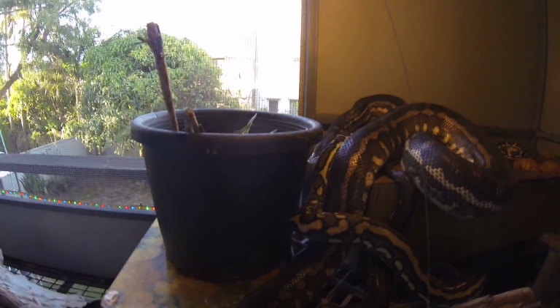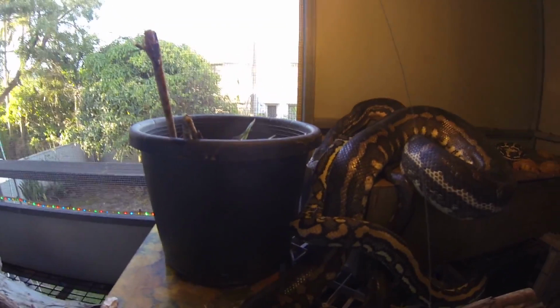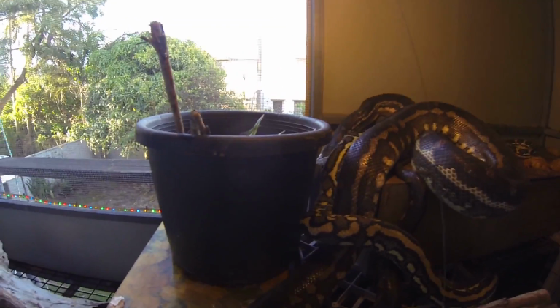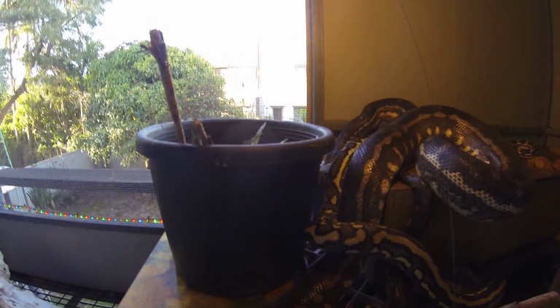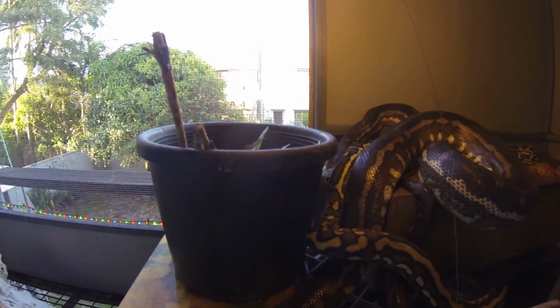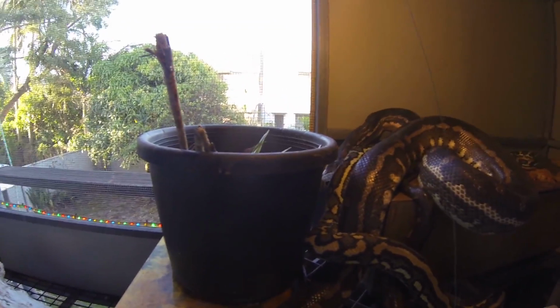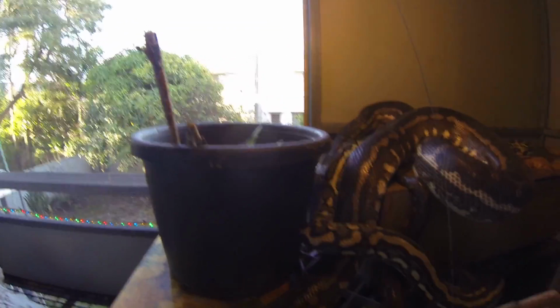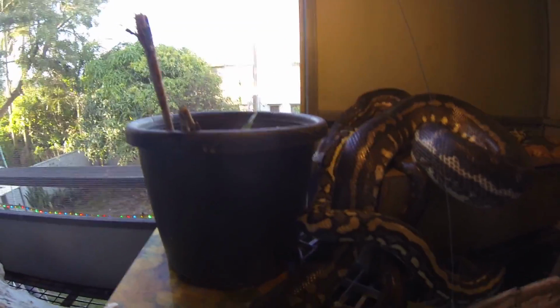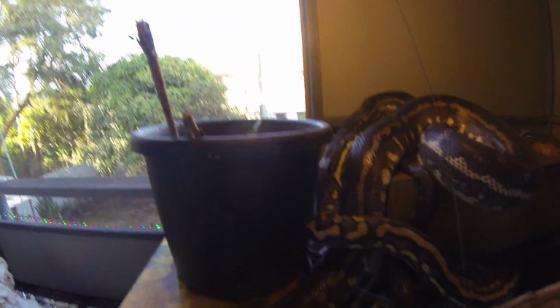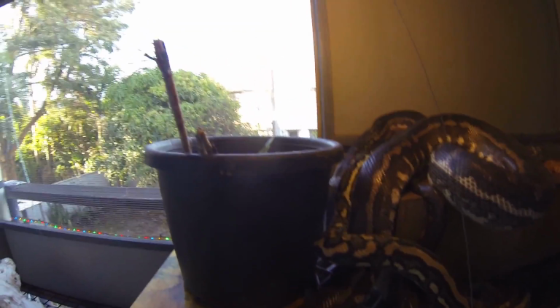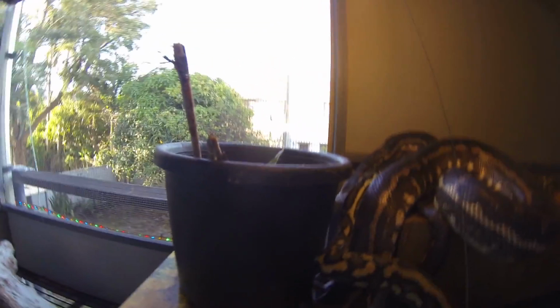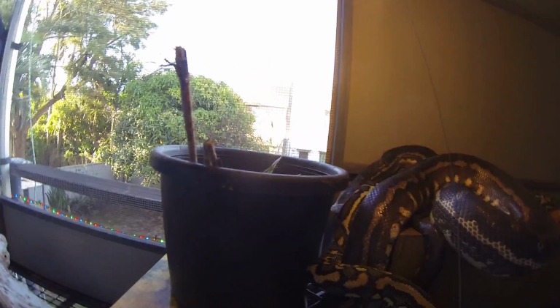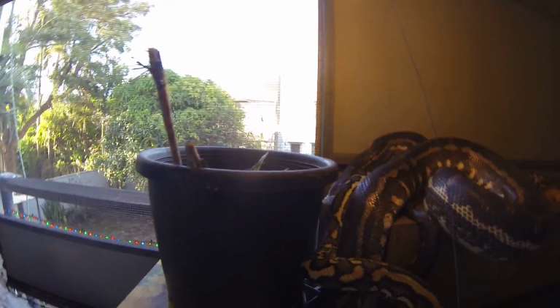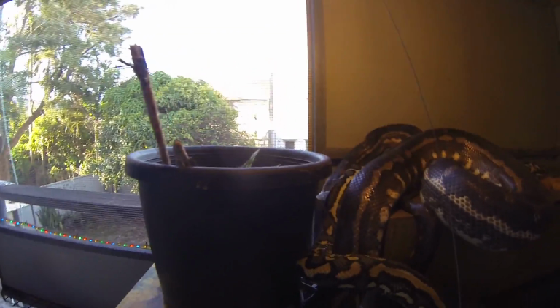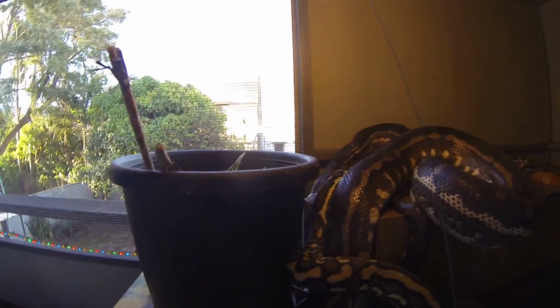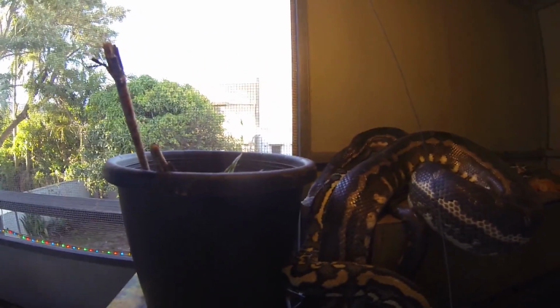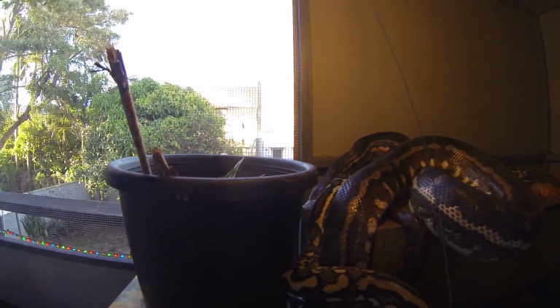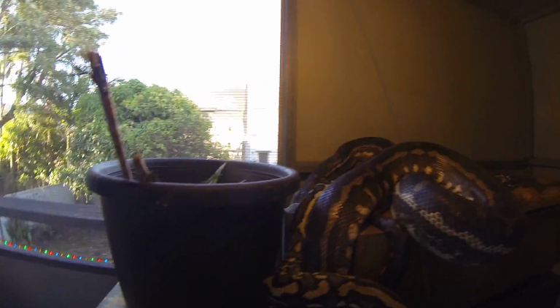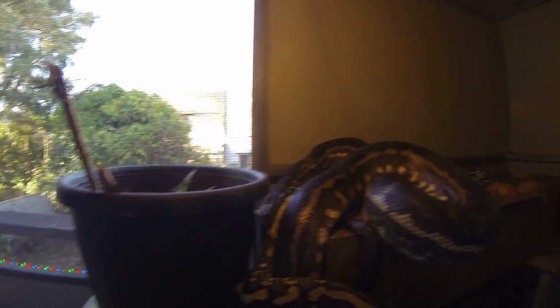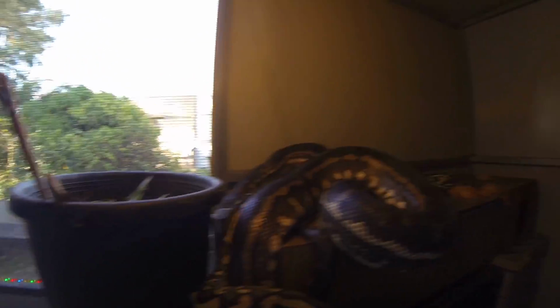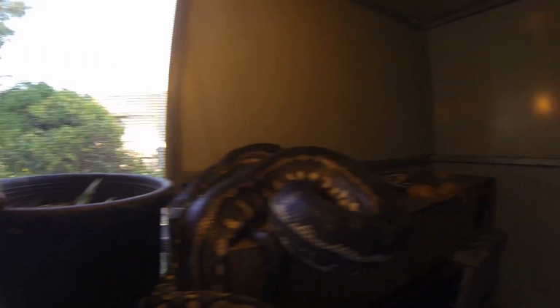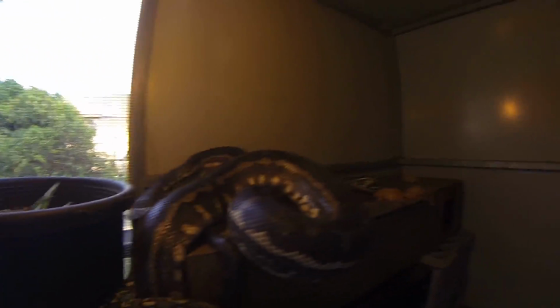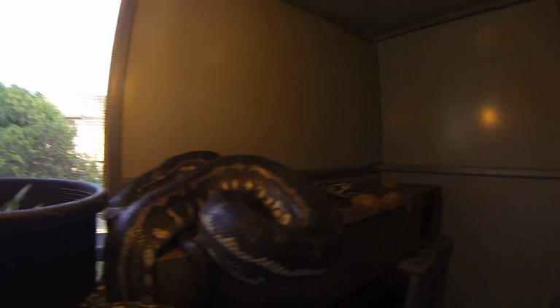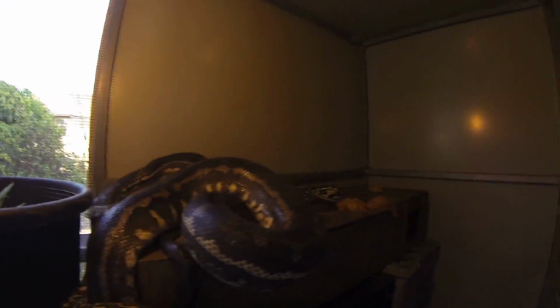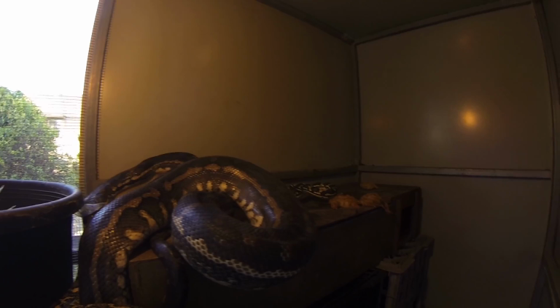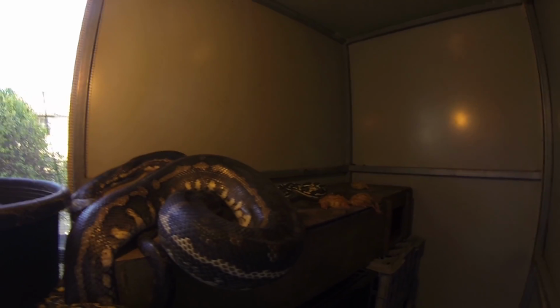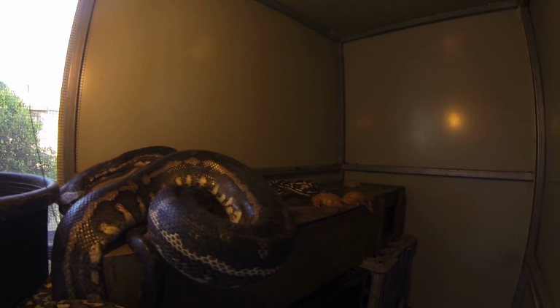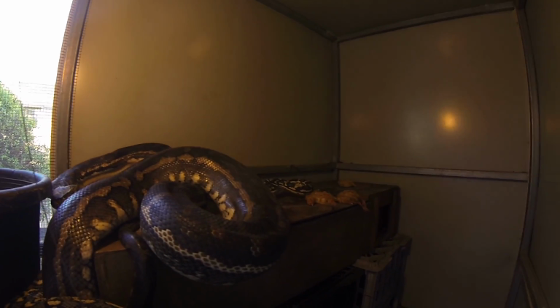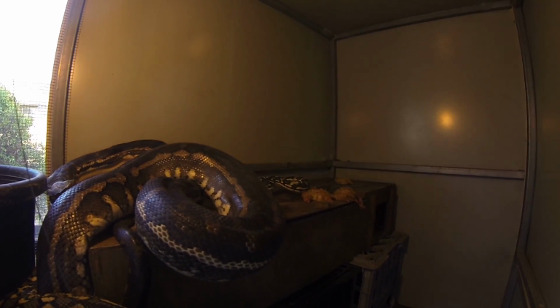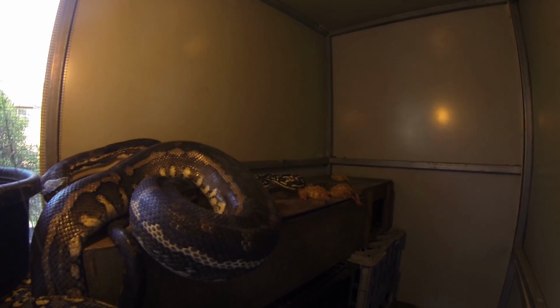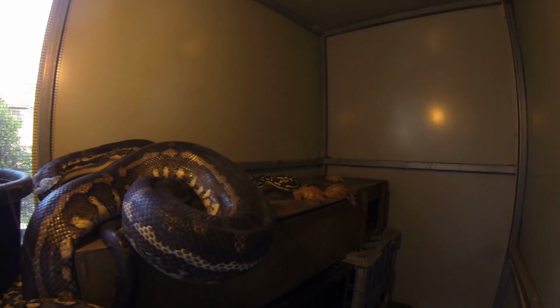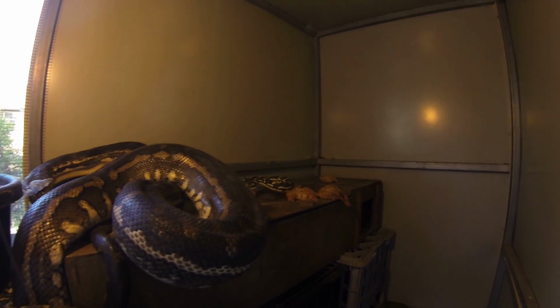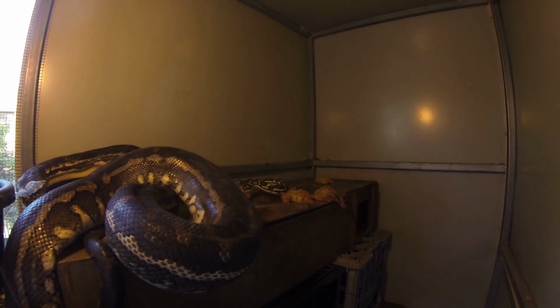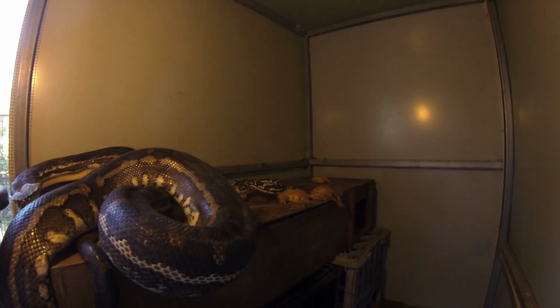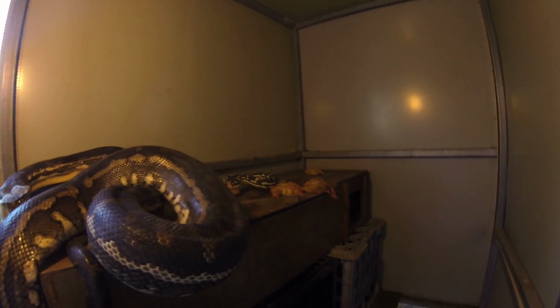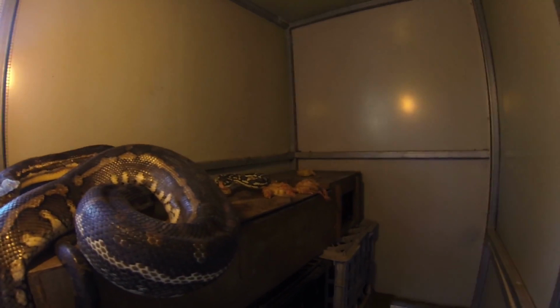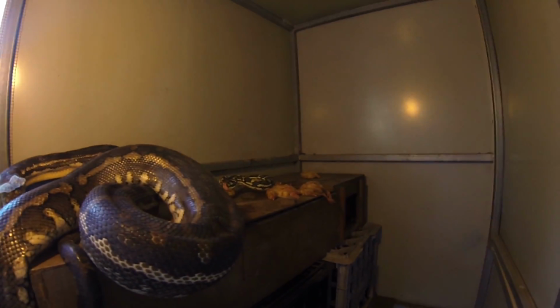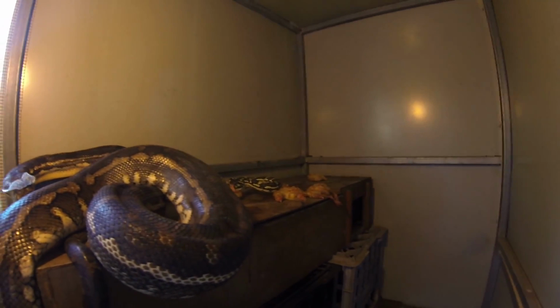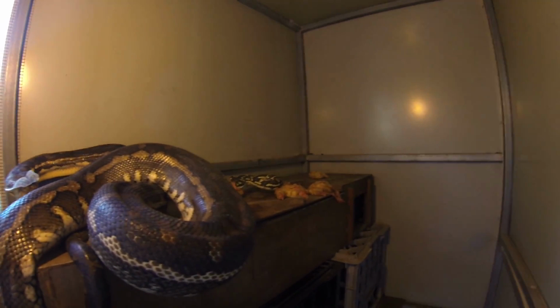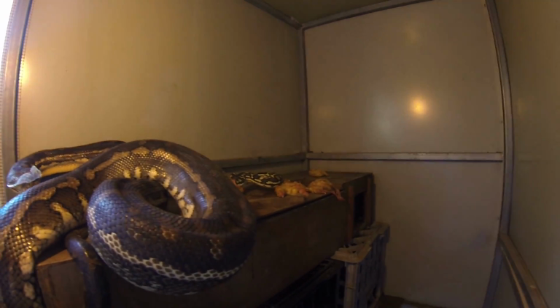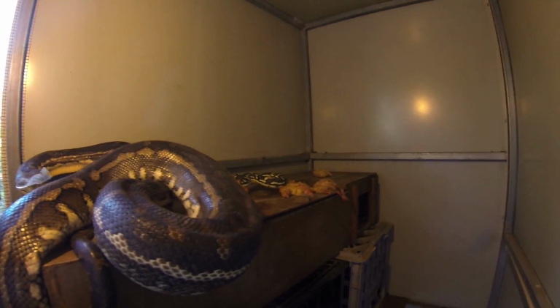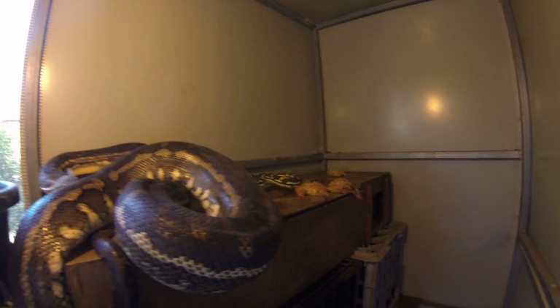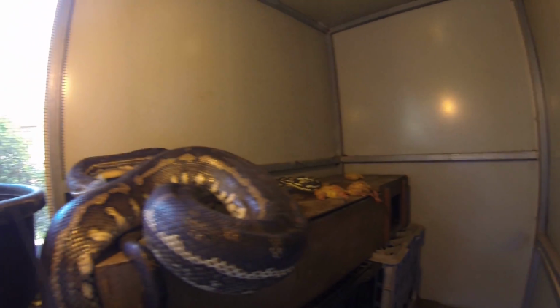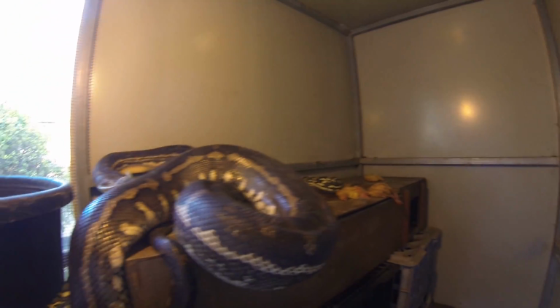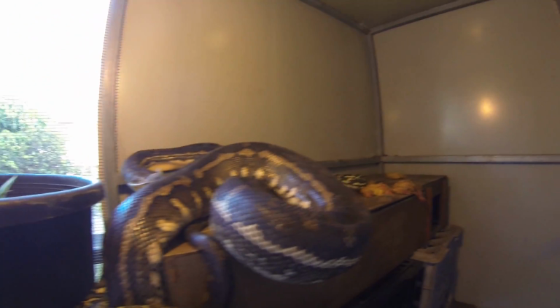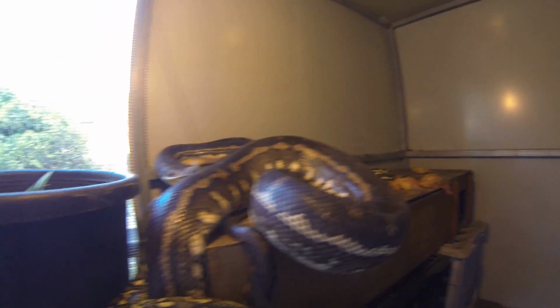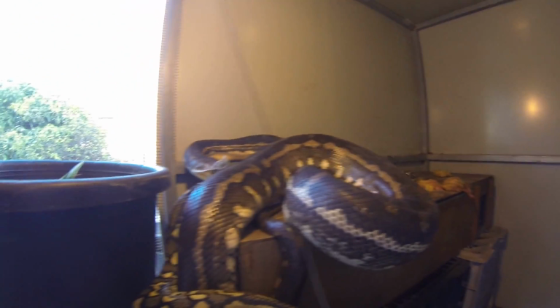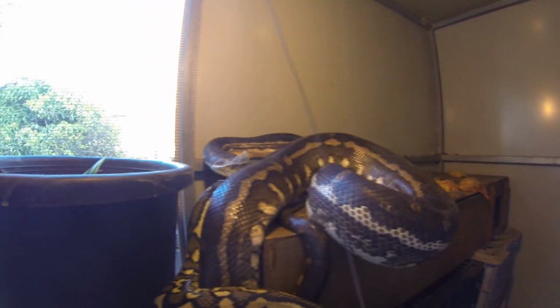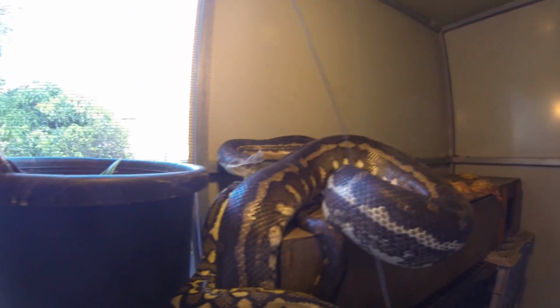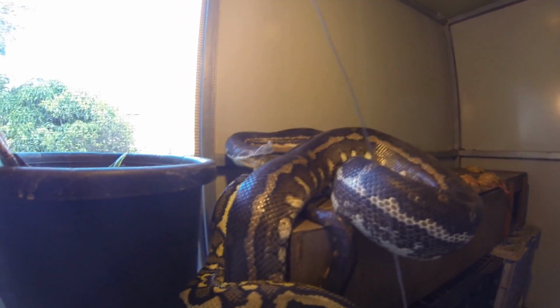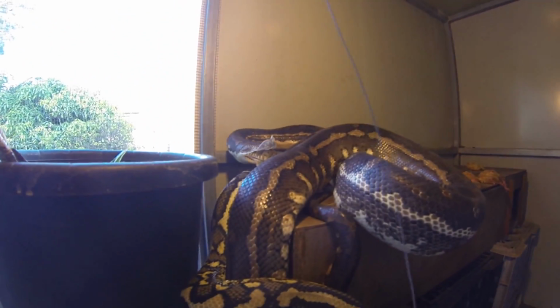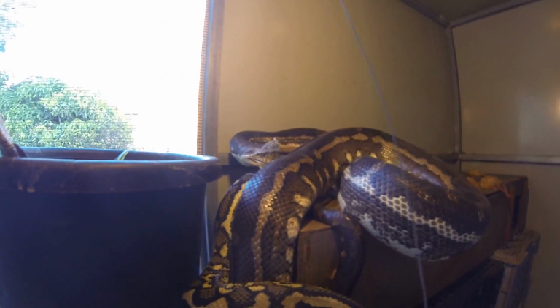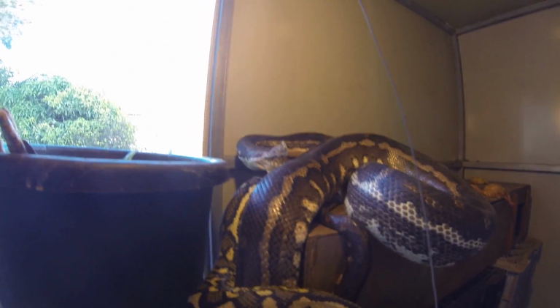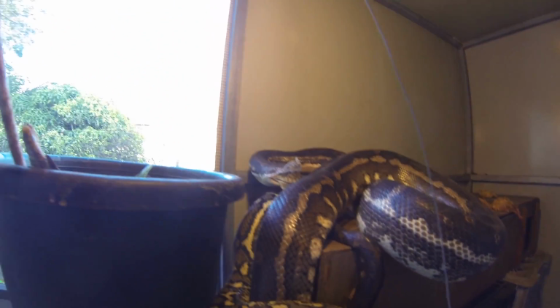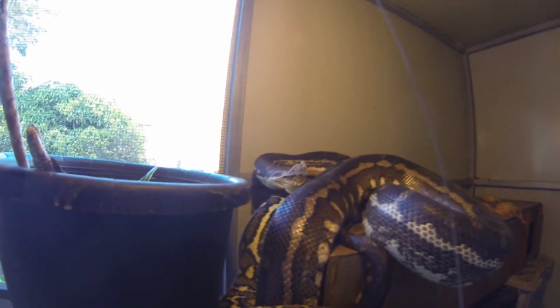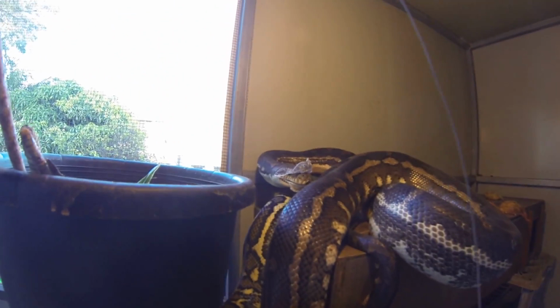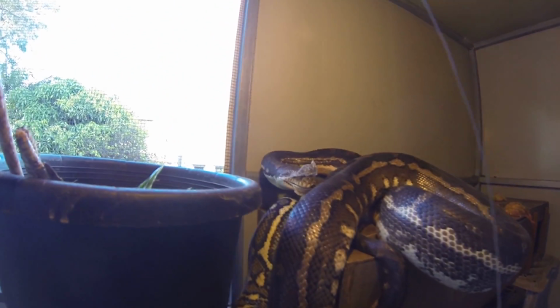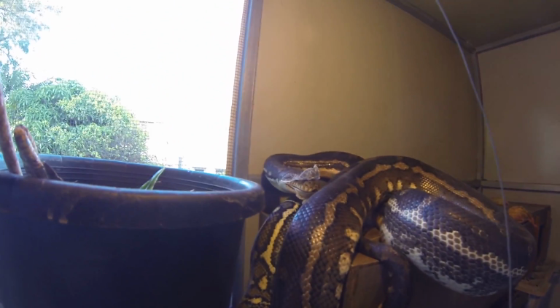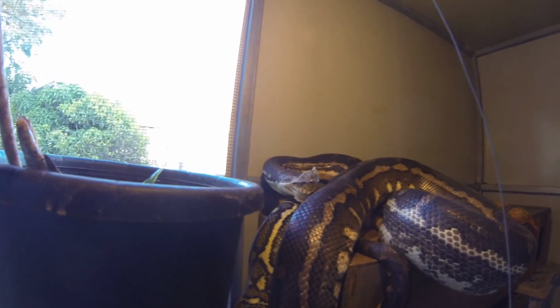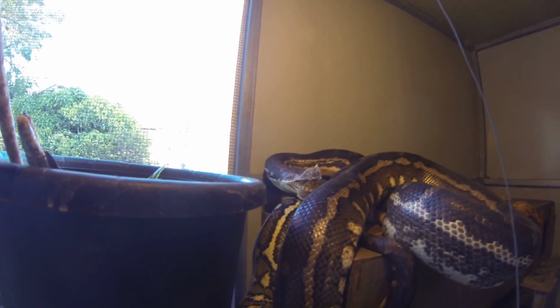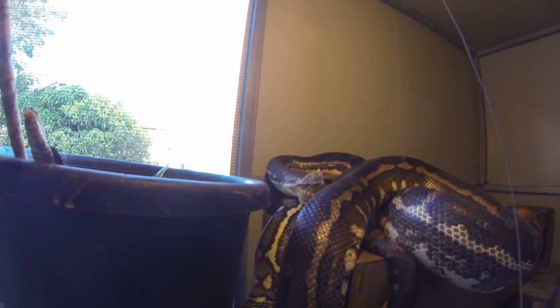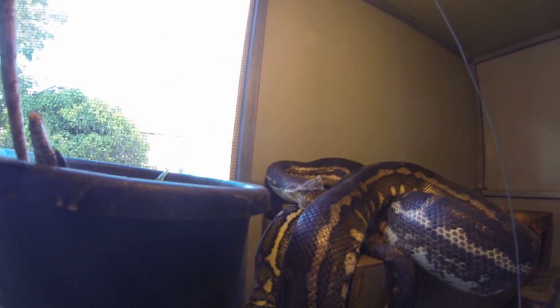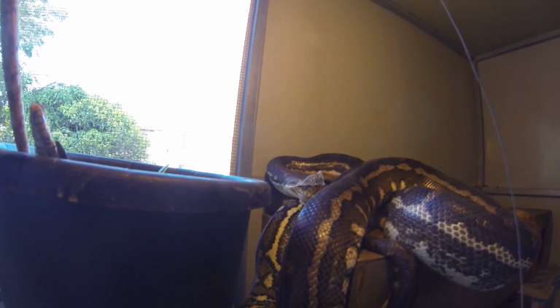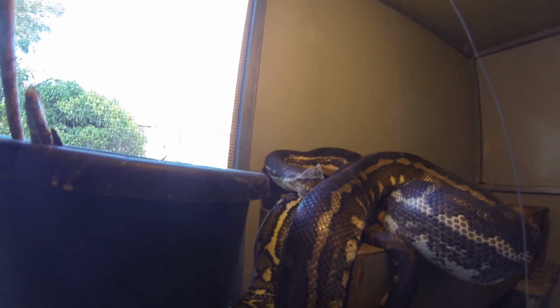This is part two of Diesel Shedding. You can see his missus over there howling down another chicken. Let's hope he doesn't get too distracted.